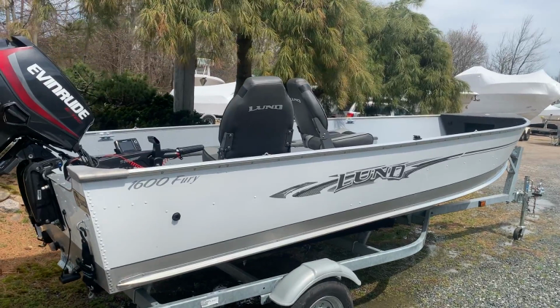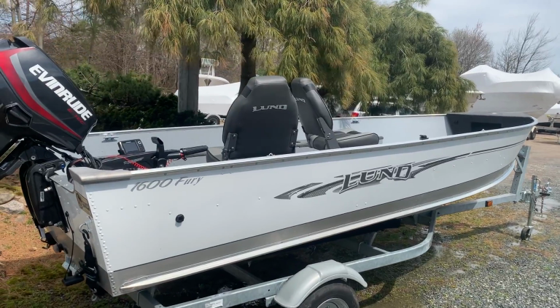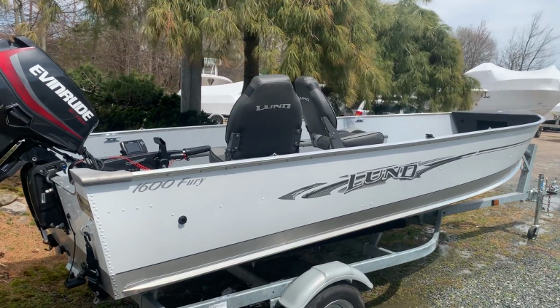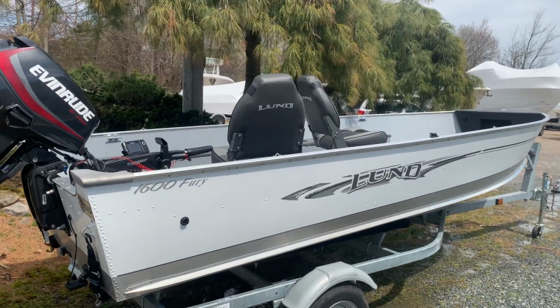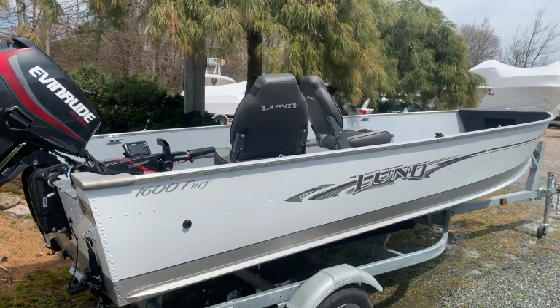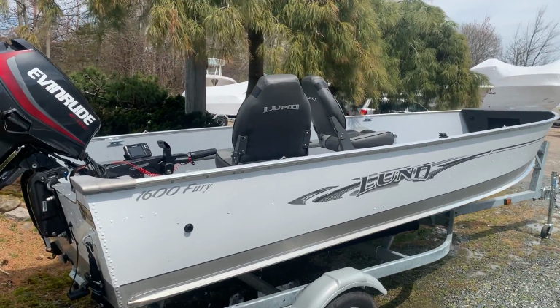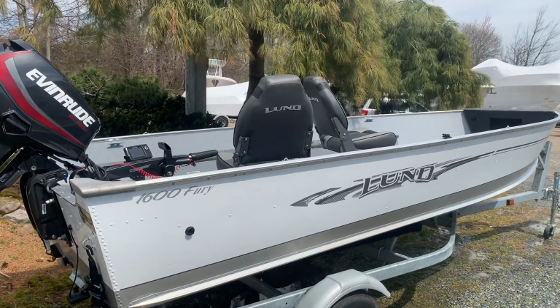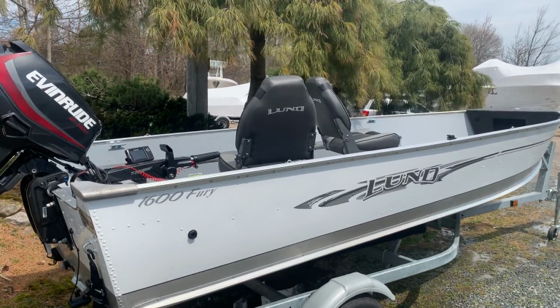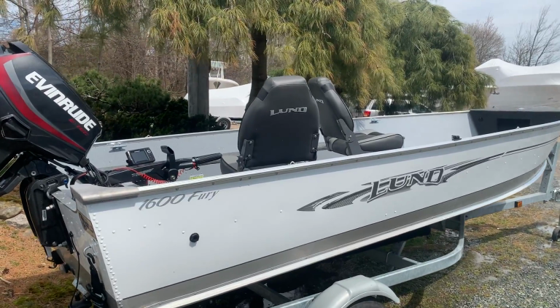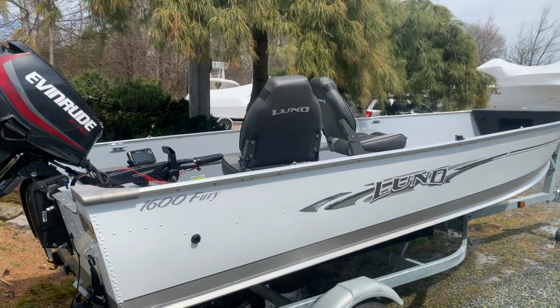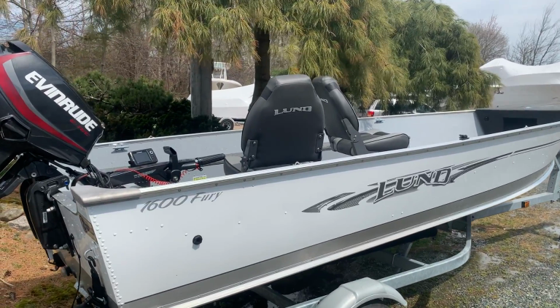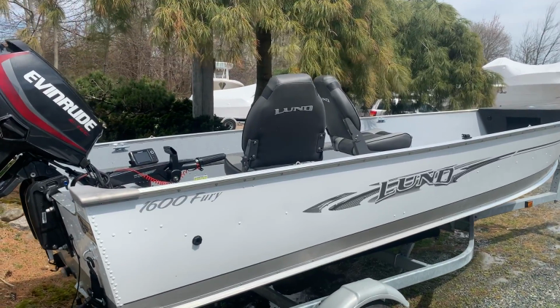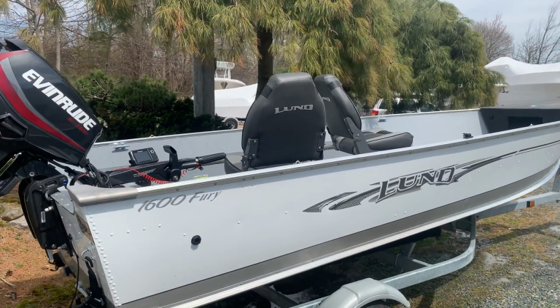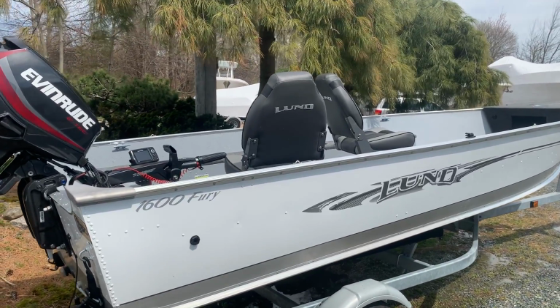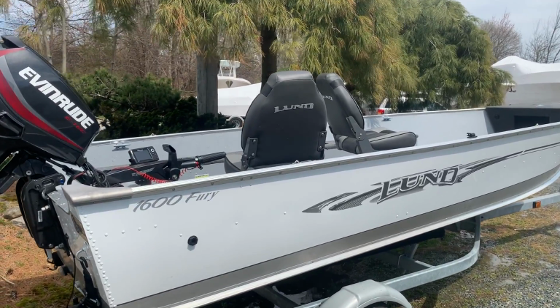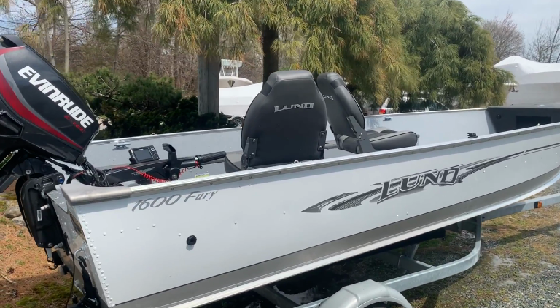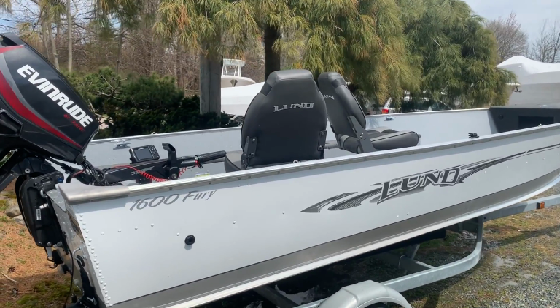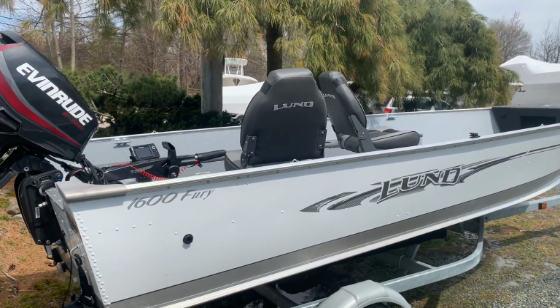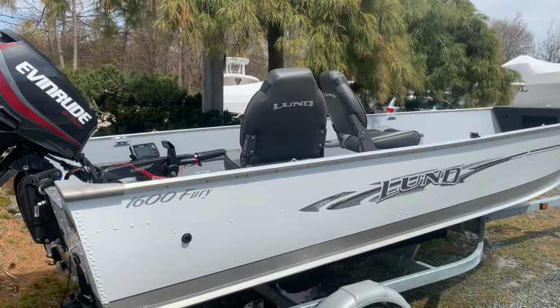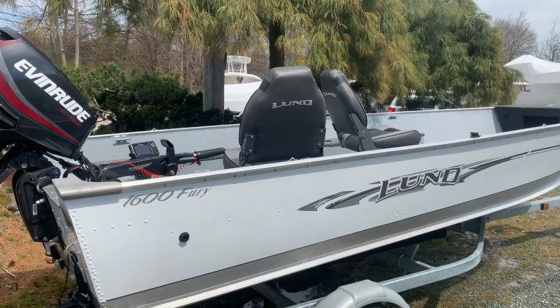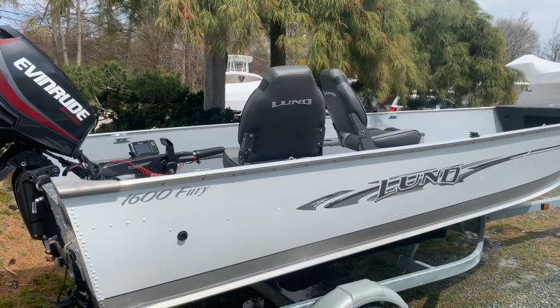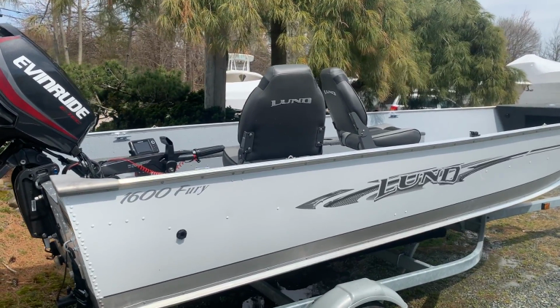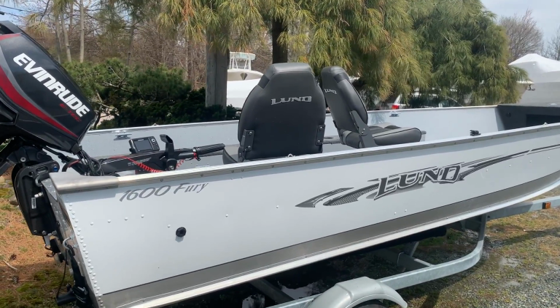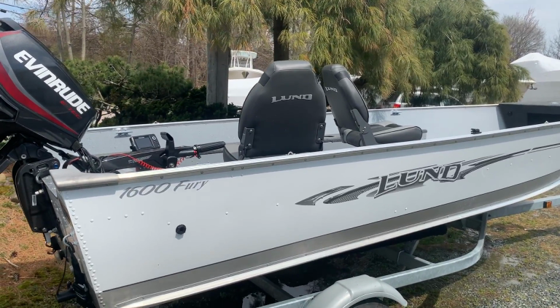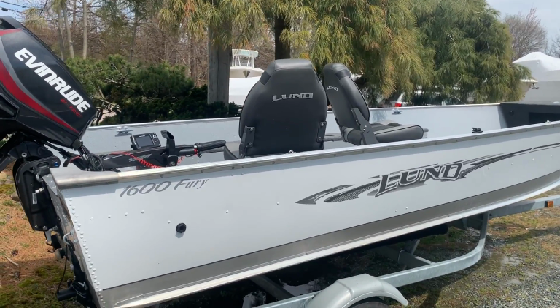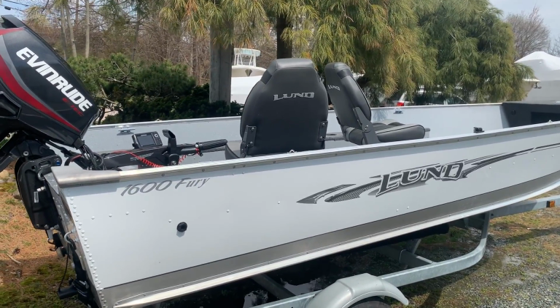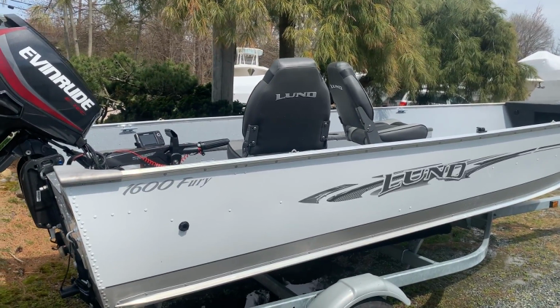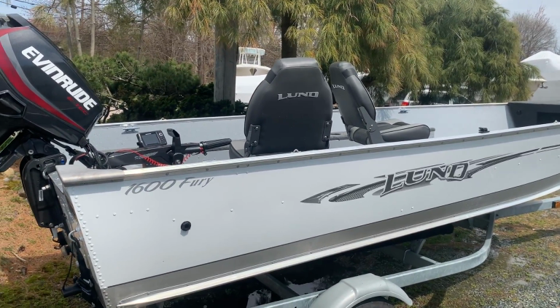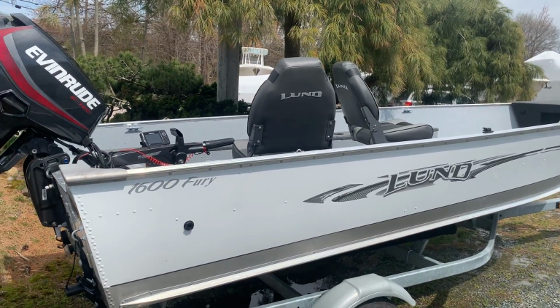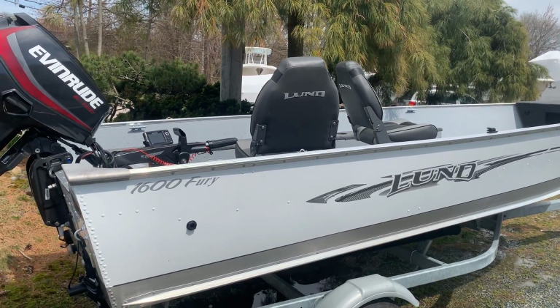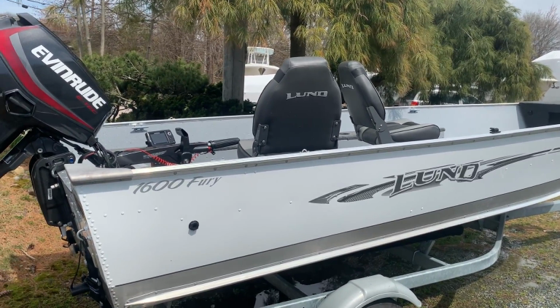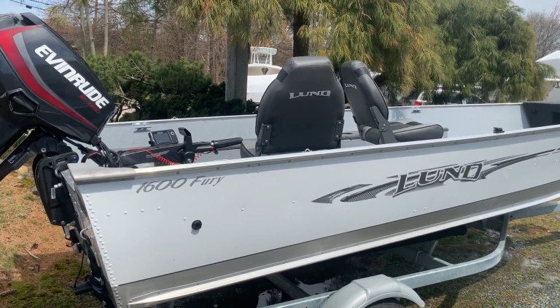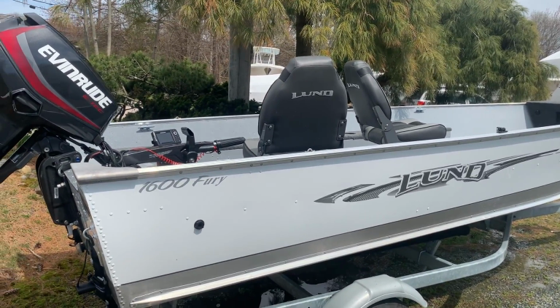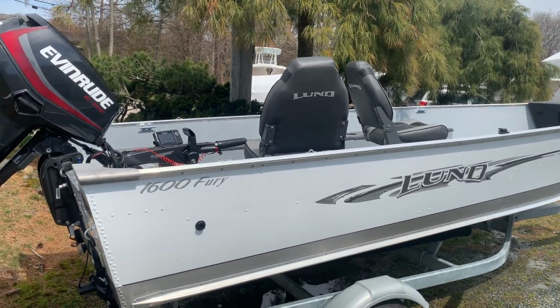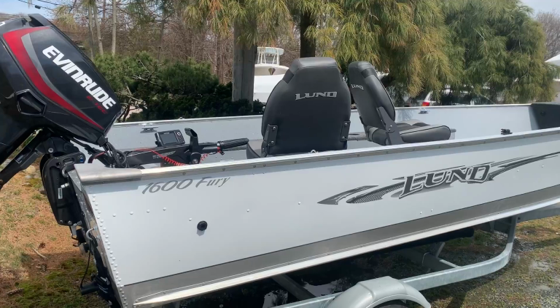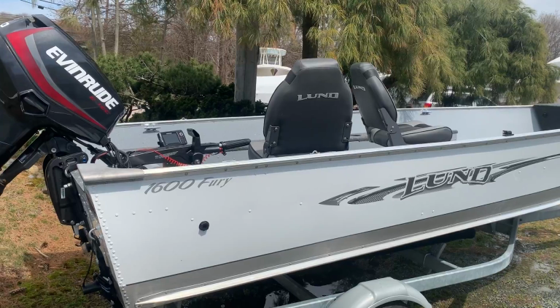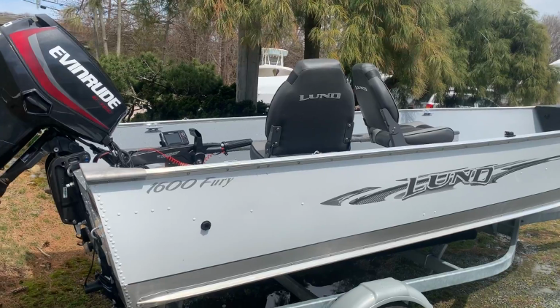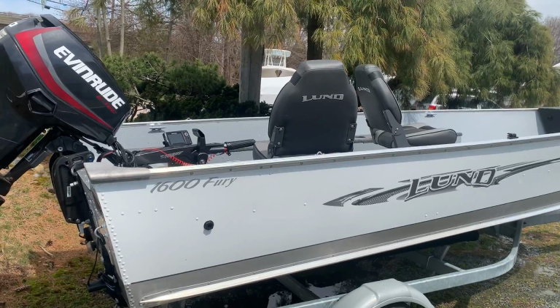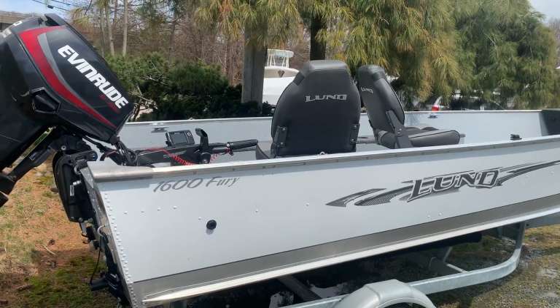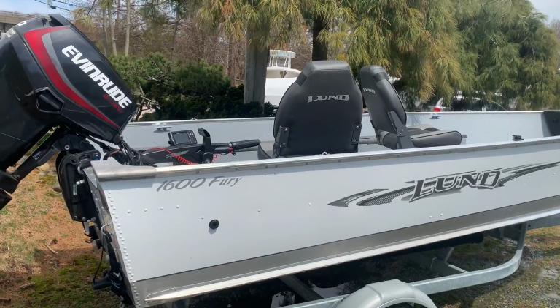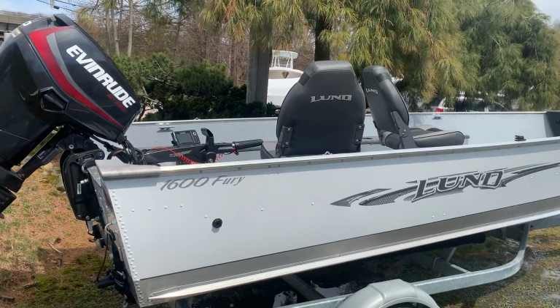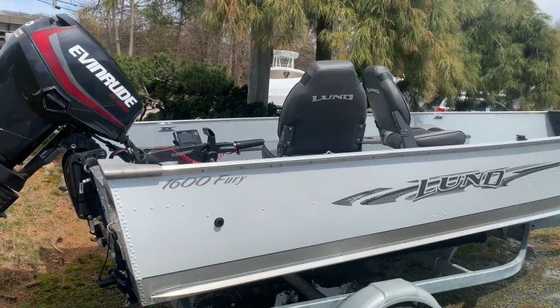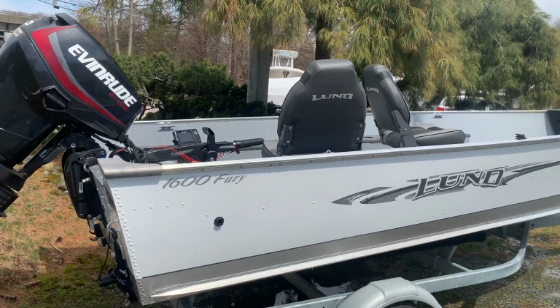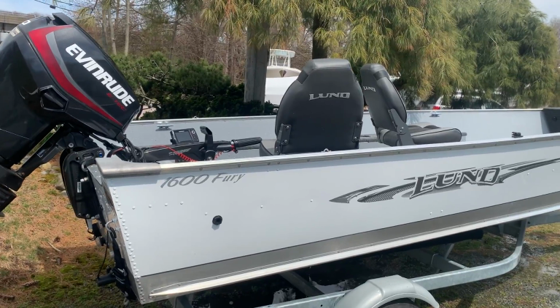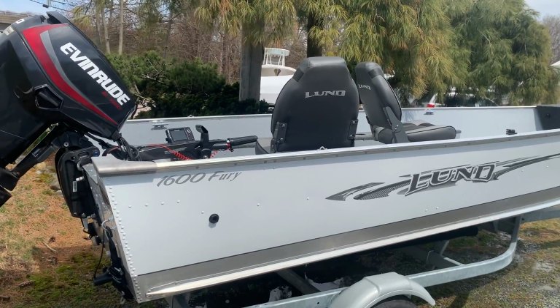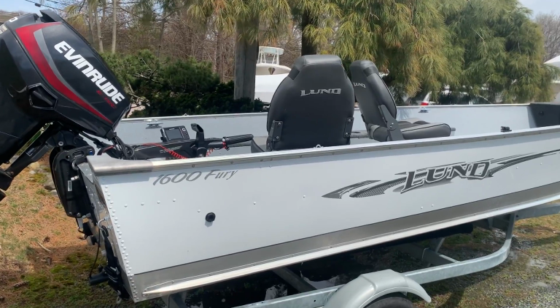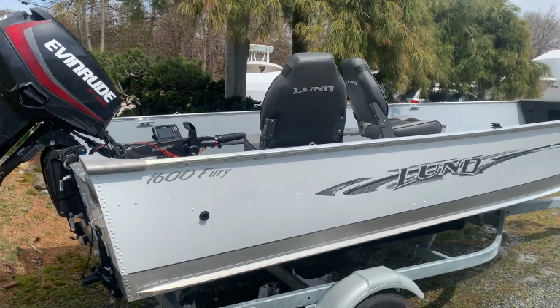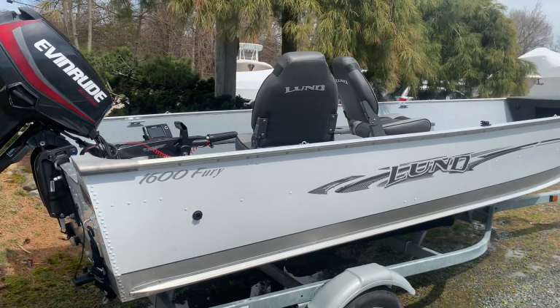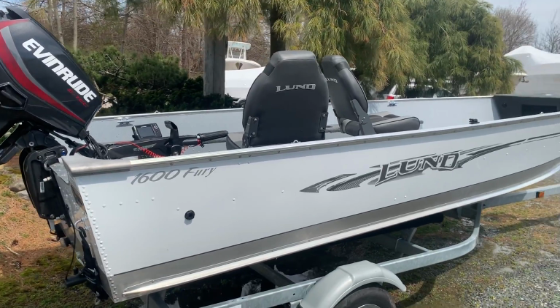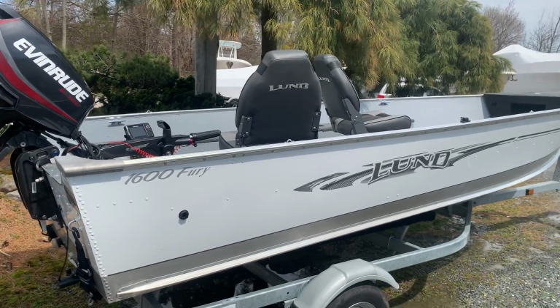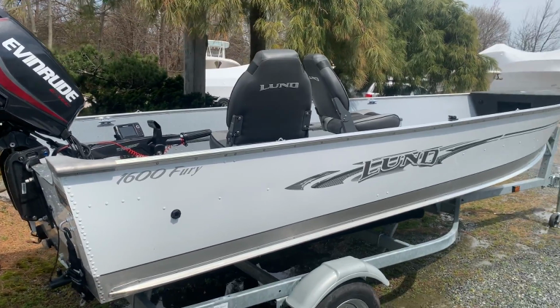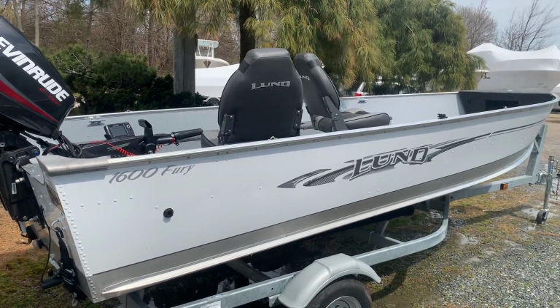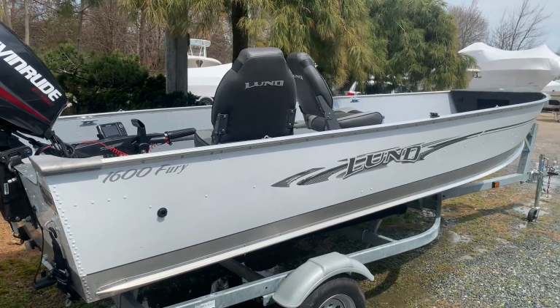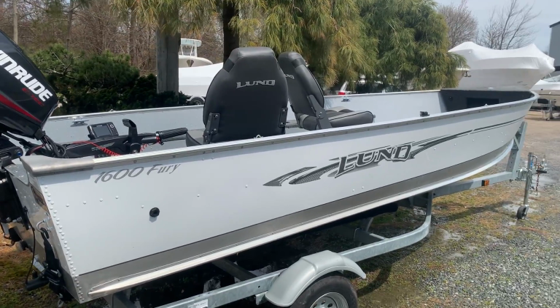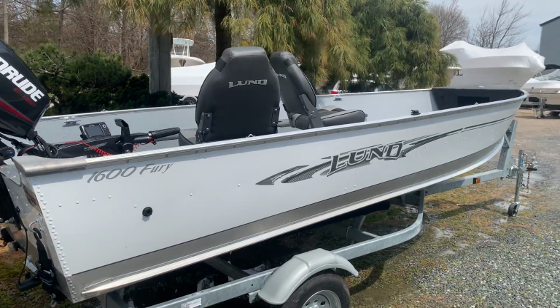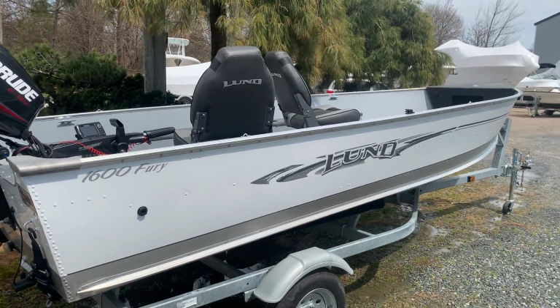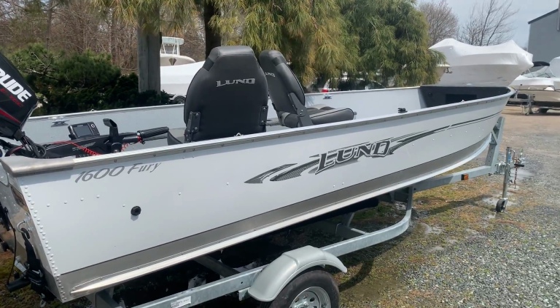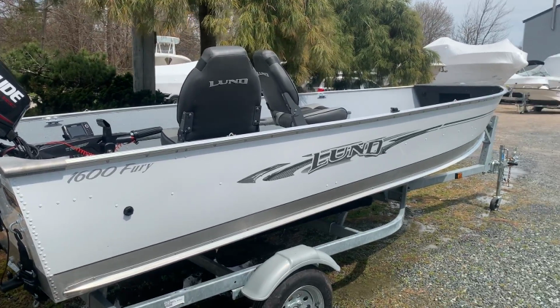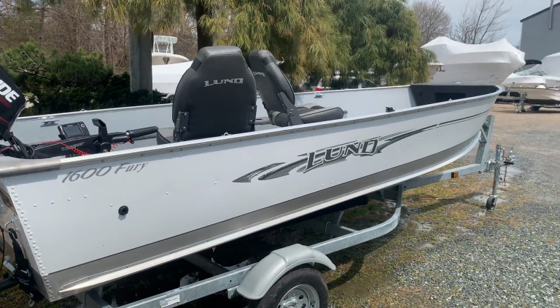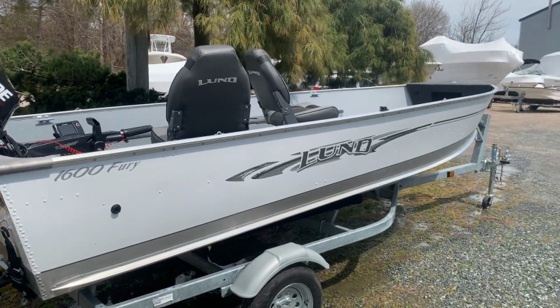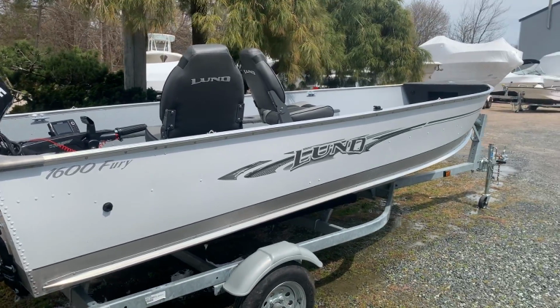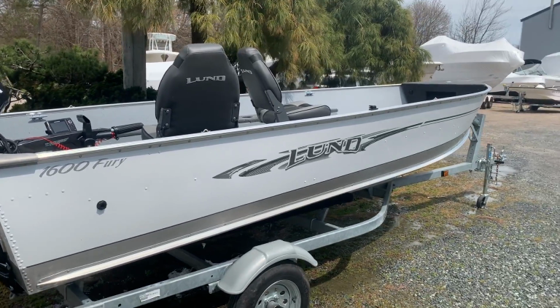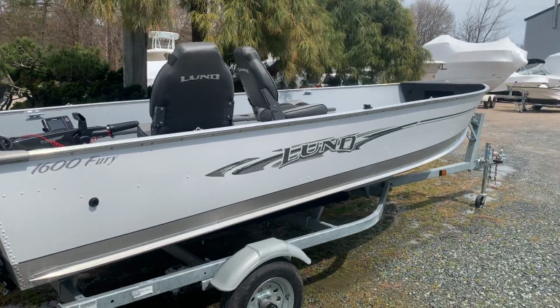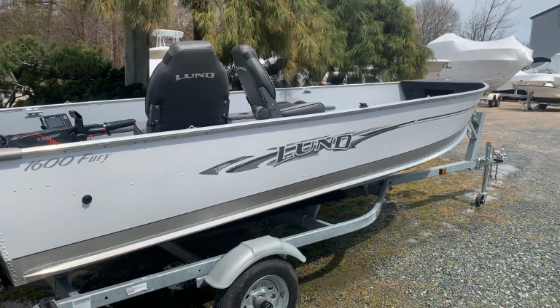This boat can do it all. It's great for fishing, cruising. You can even pull a tube with it. You can beach the boat and trailer it all around.